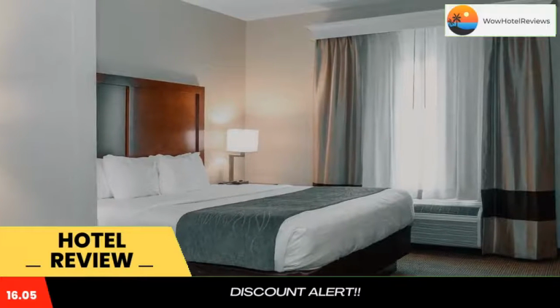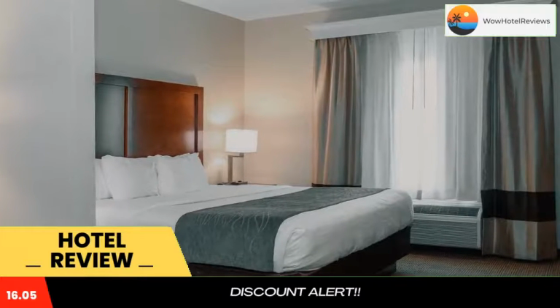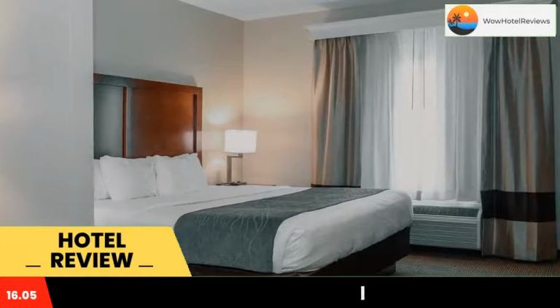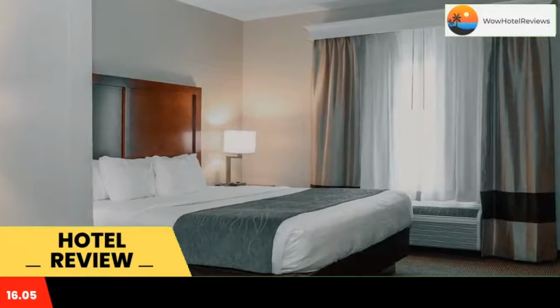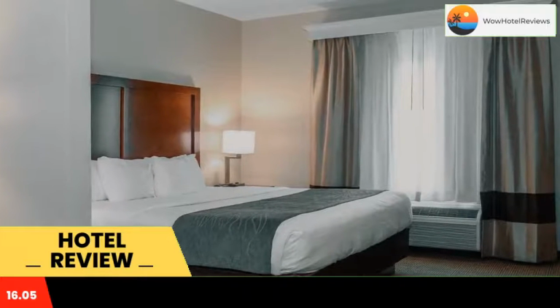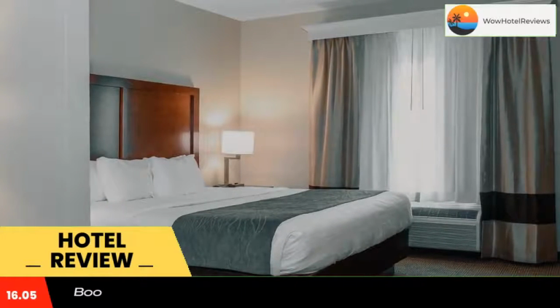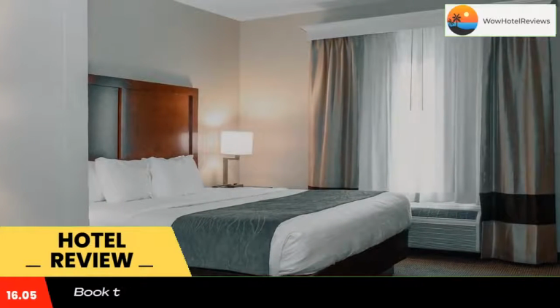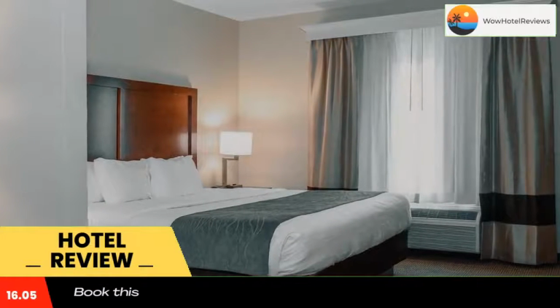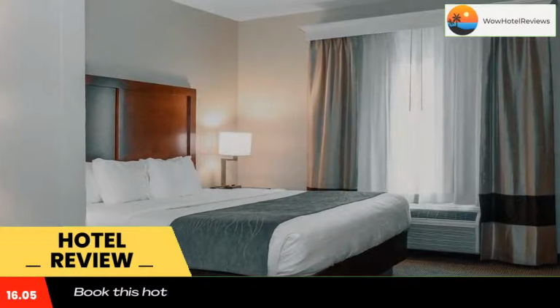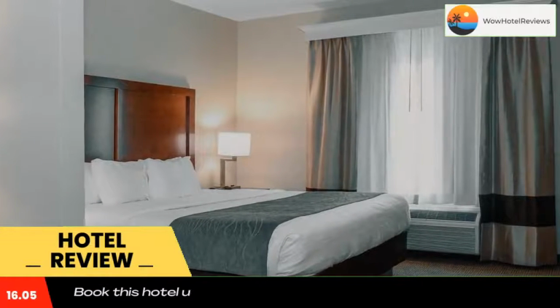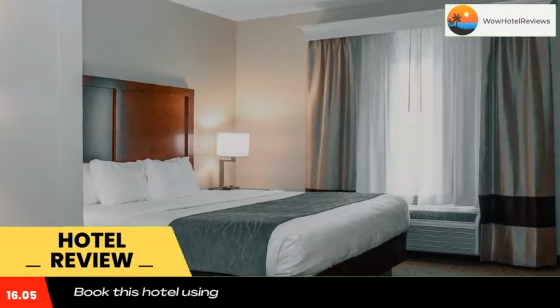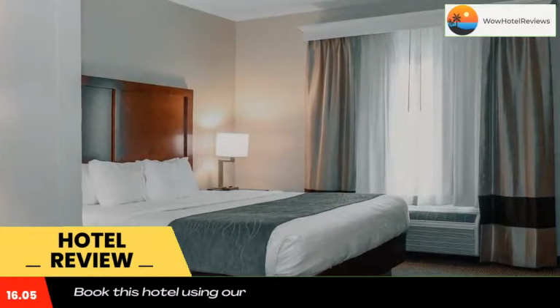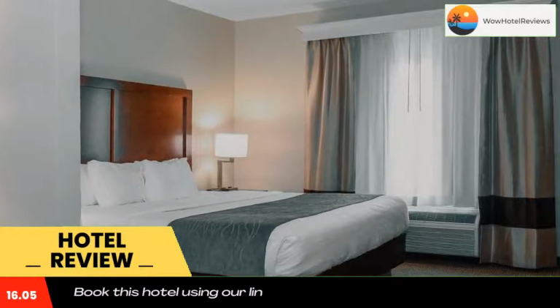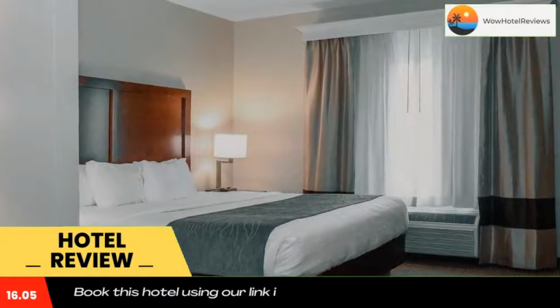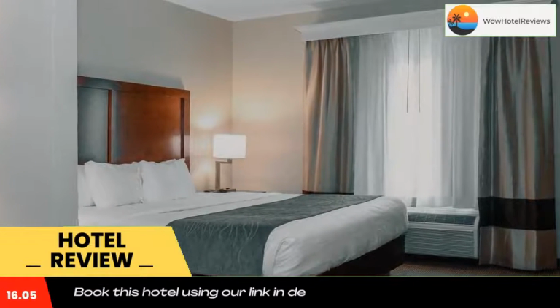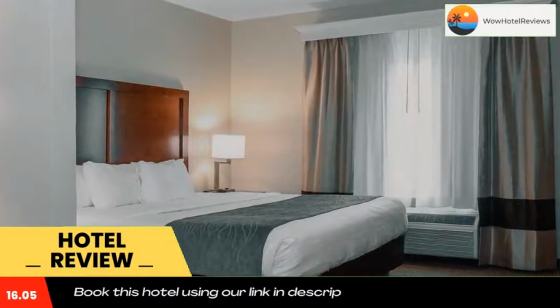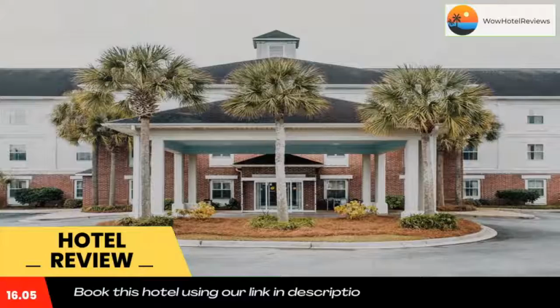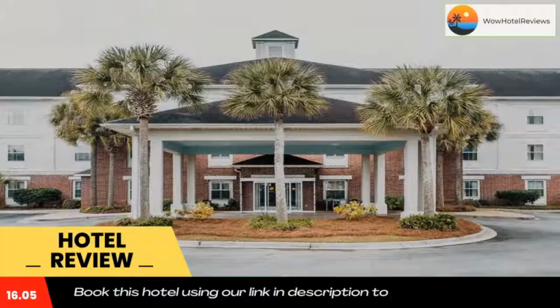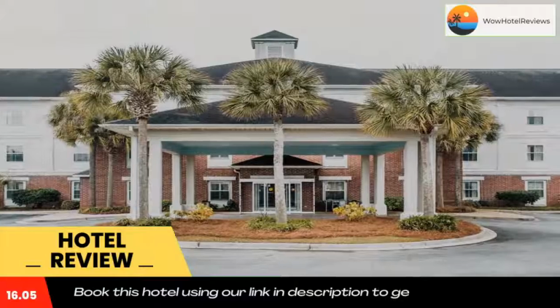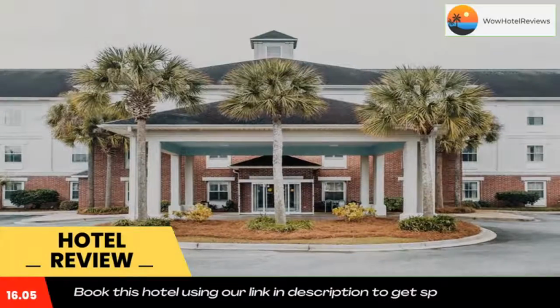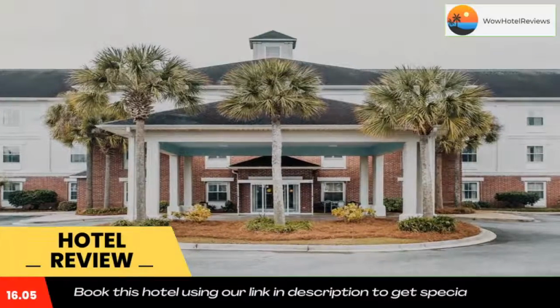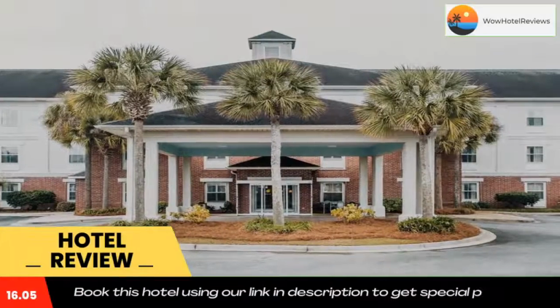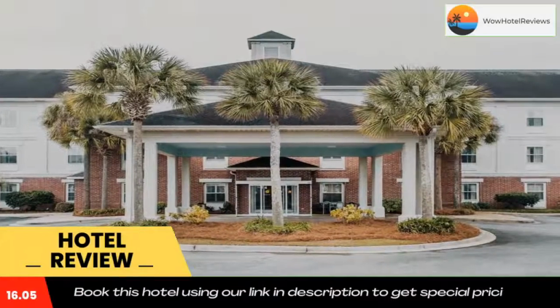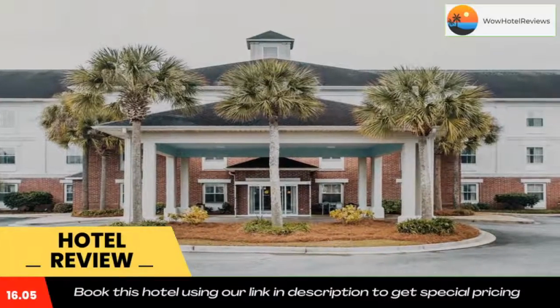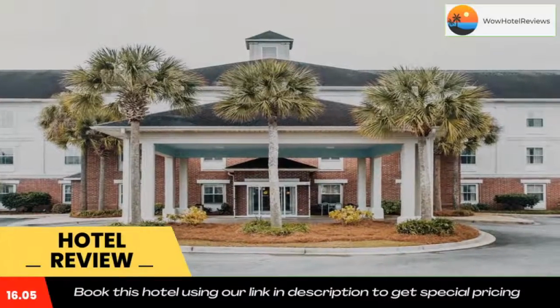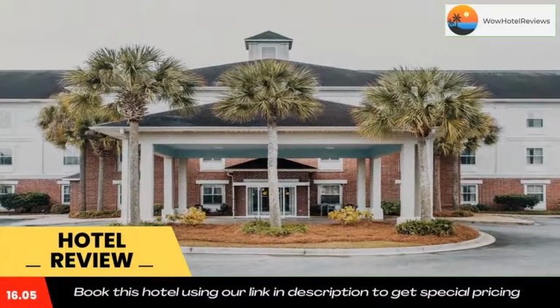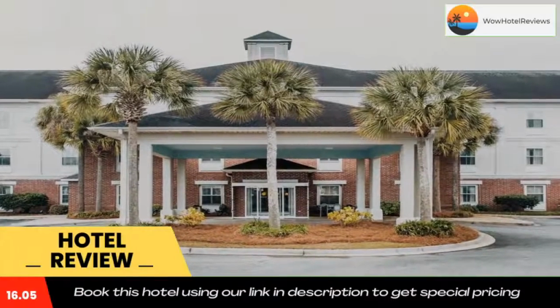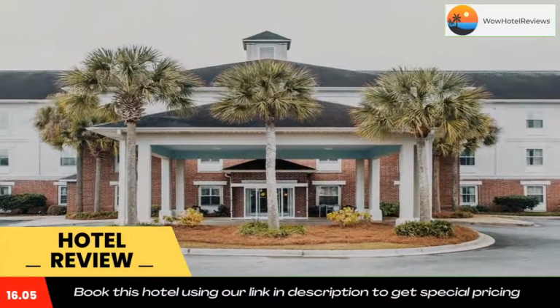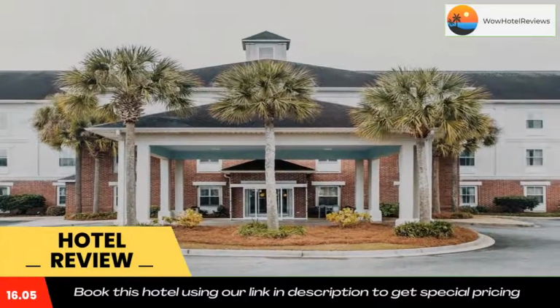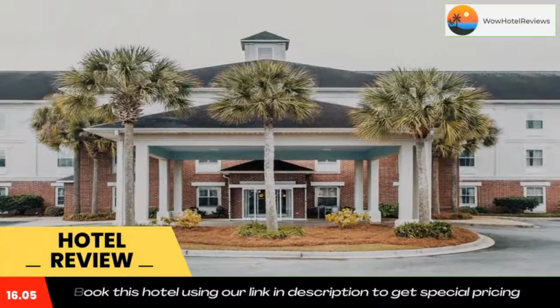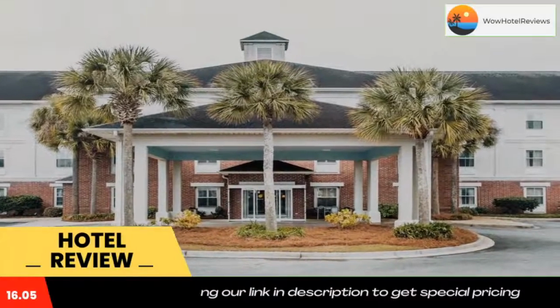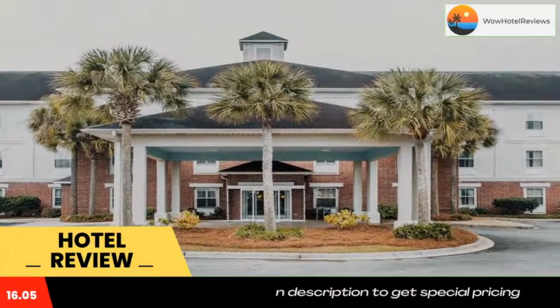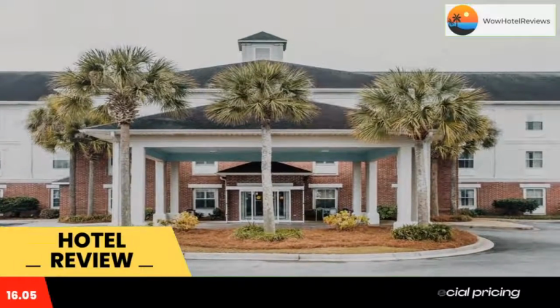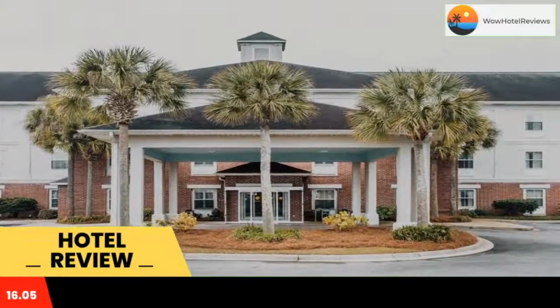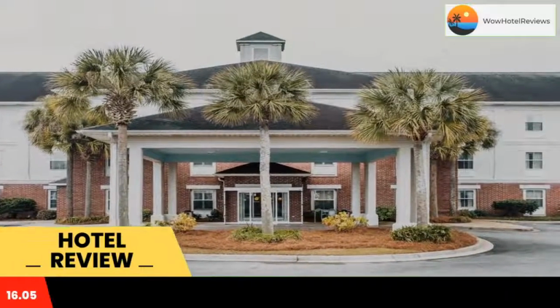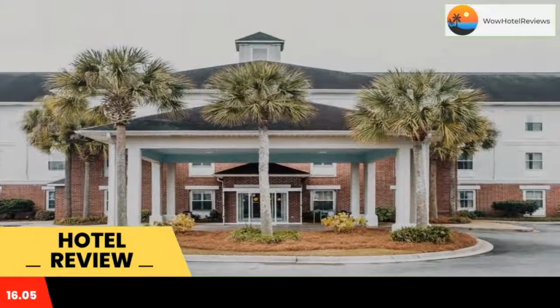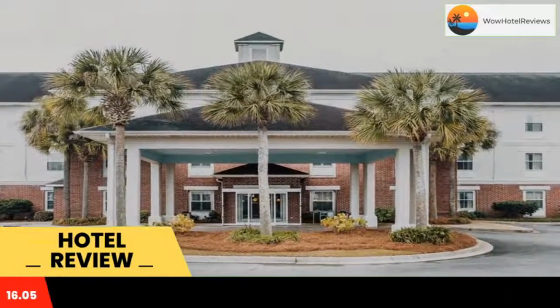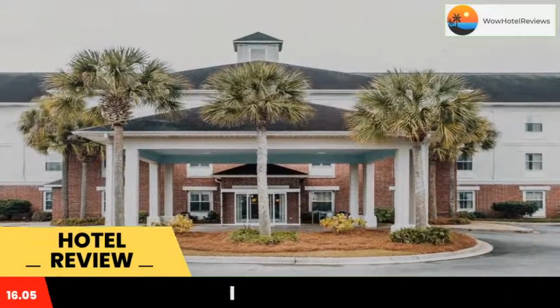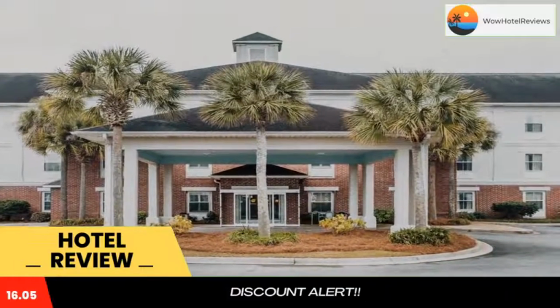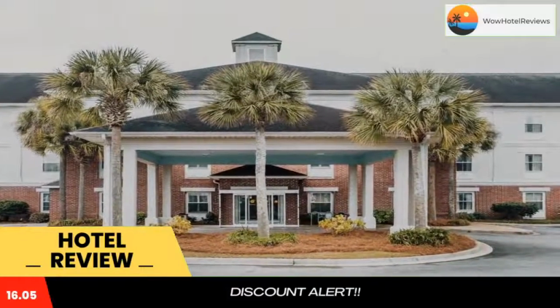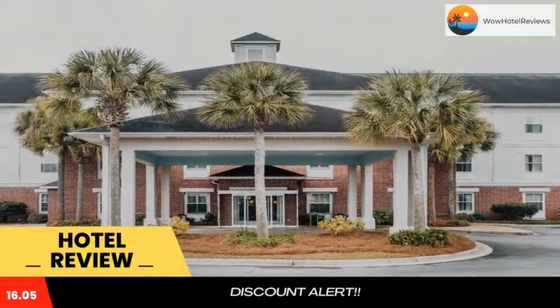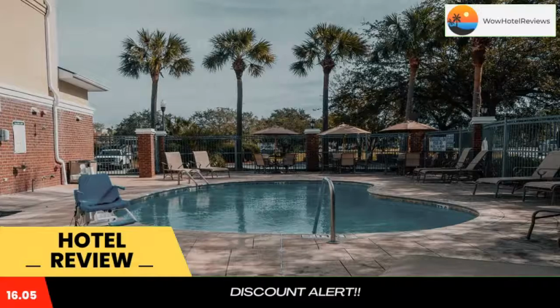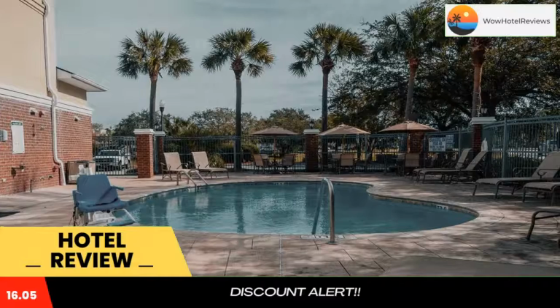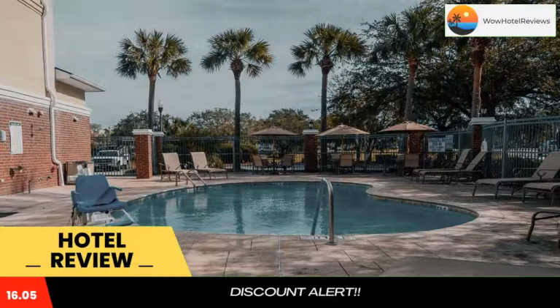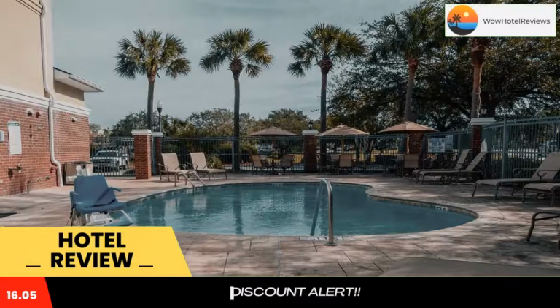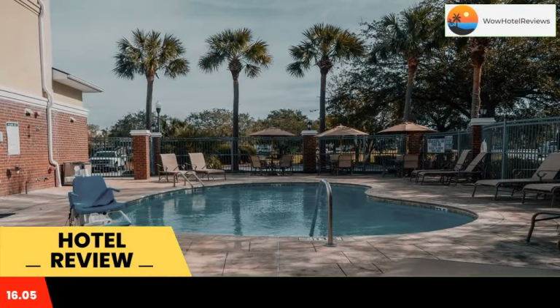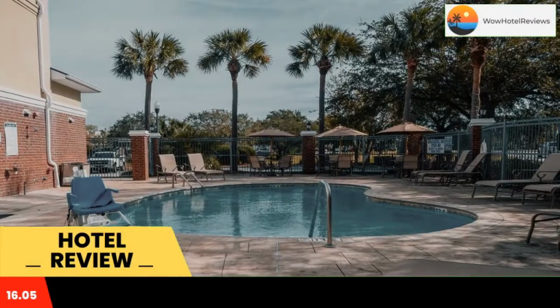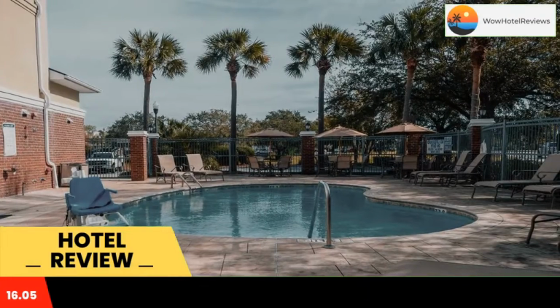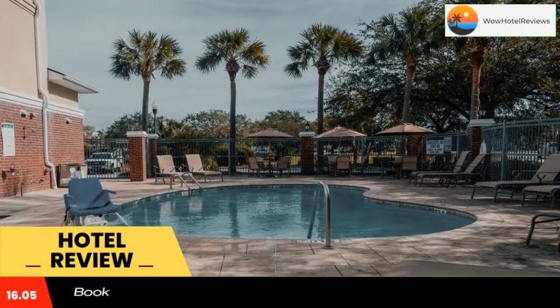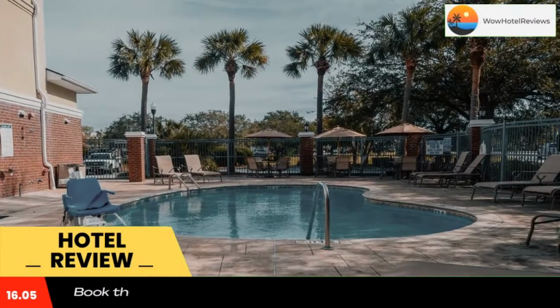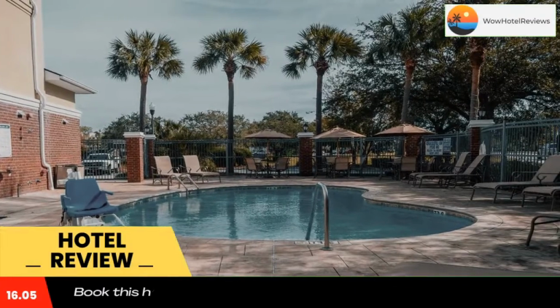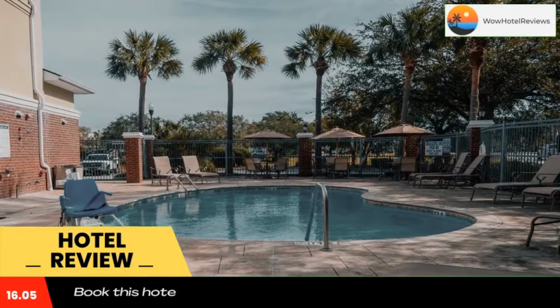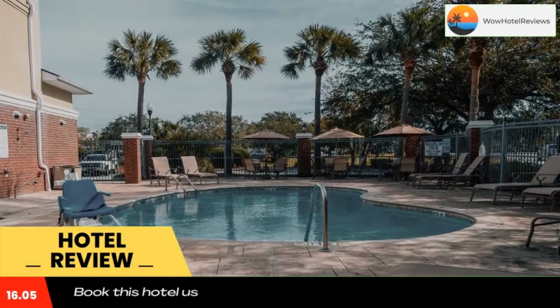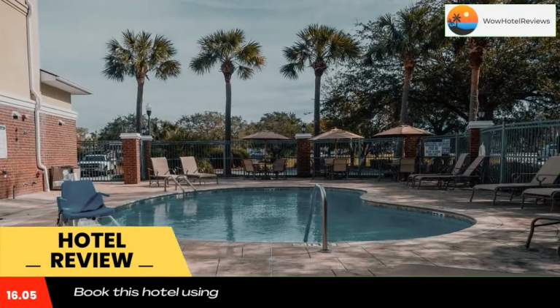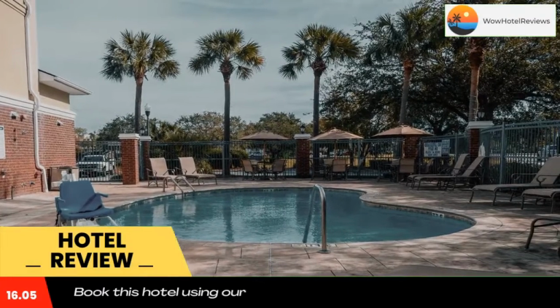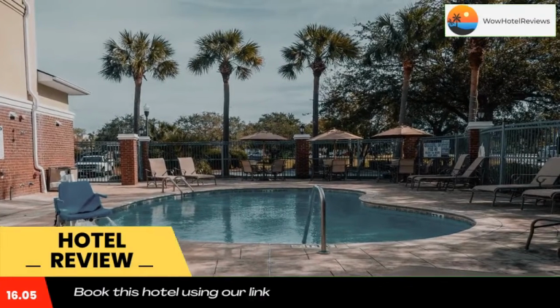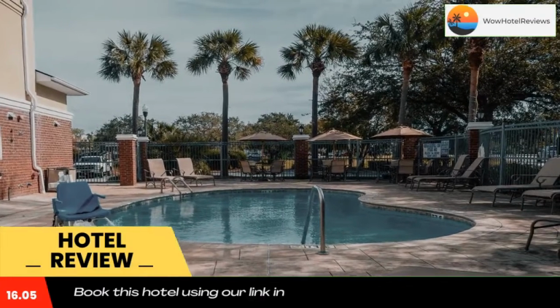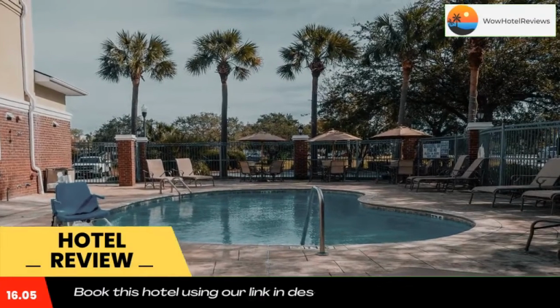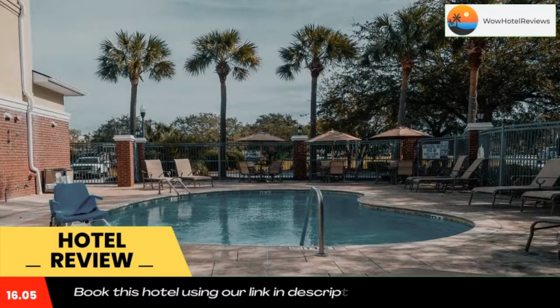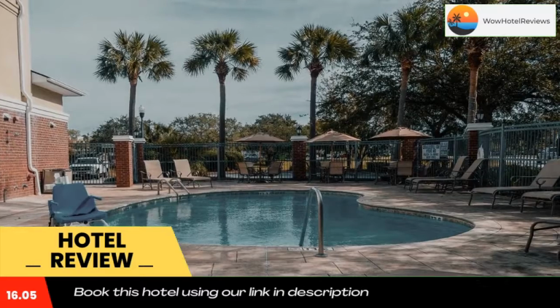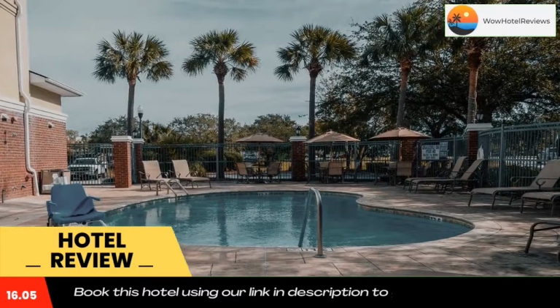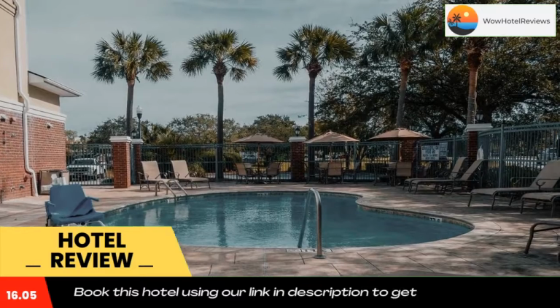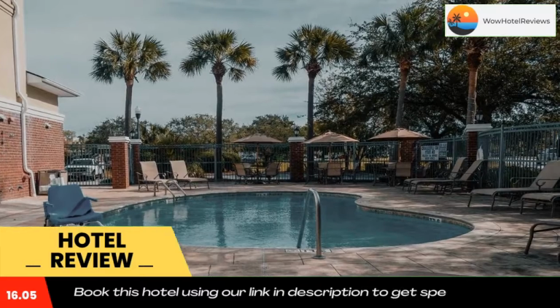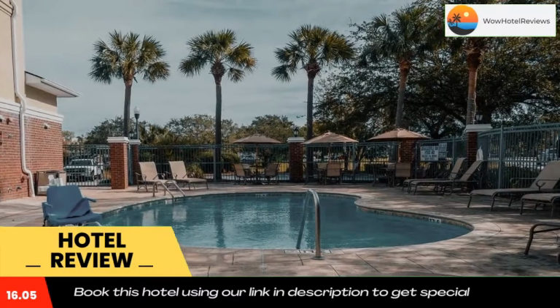Comfort Inn & Suites Patriots Point is located at the entrance to Patriots Point Naval and Maritime Museum, which is home to the USS Yorktown.